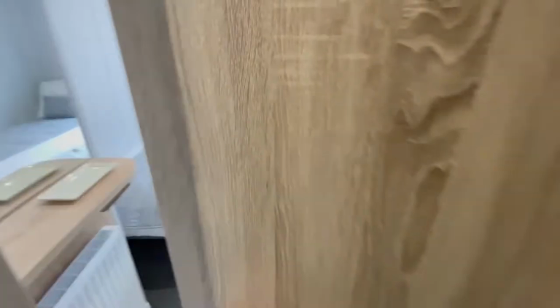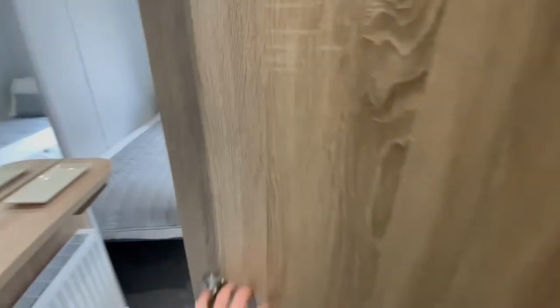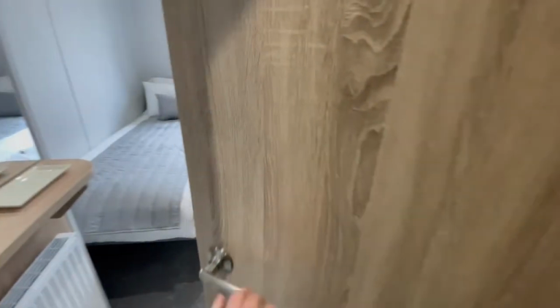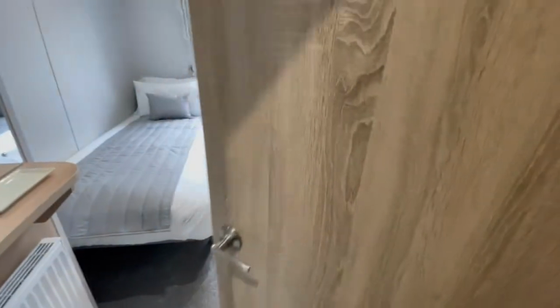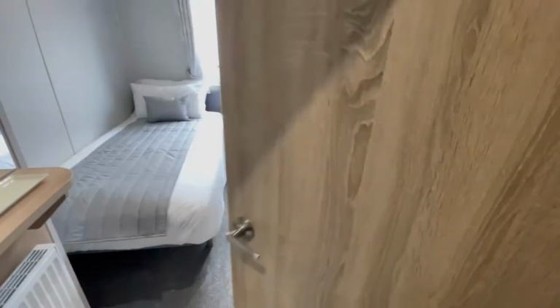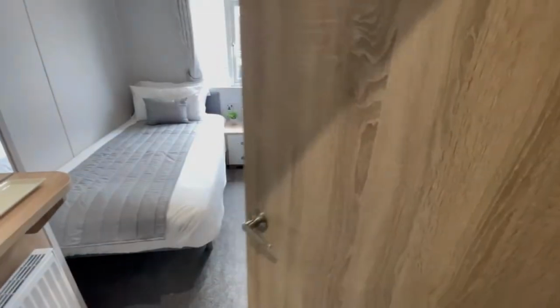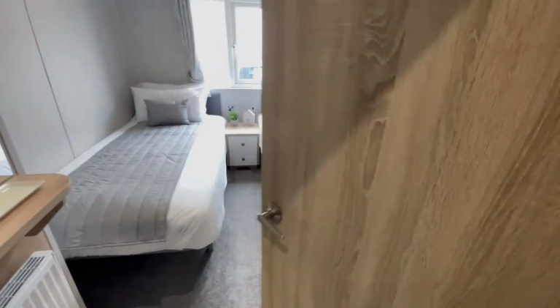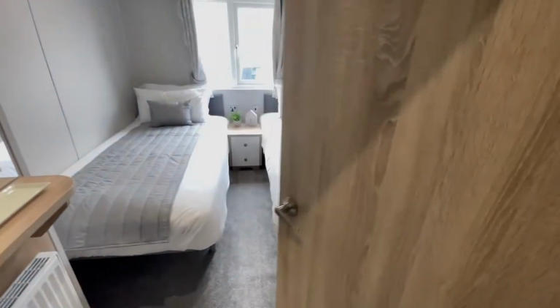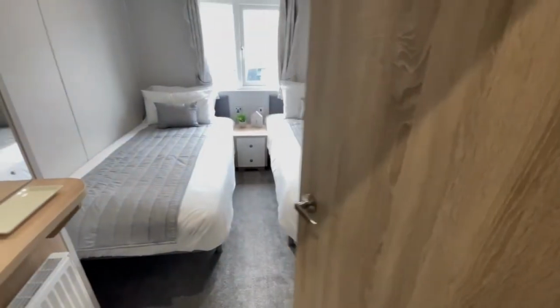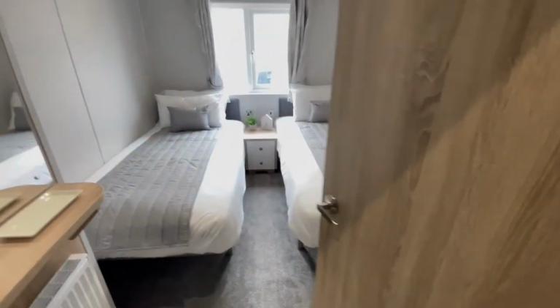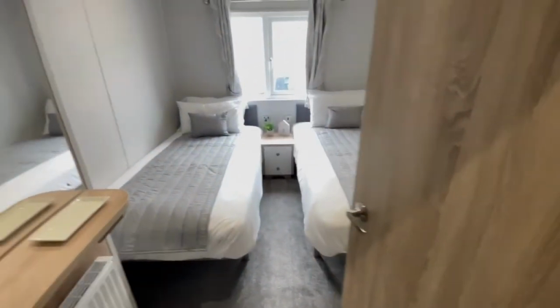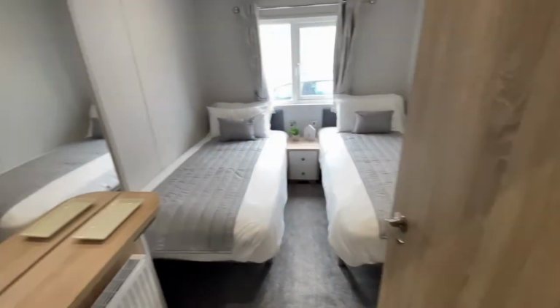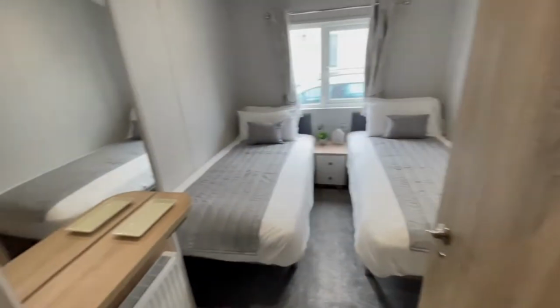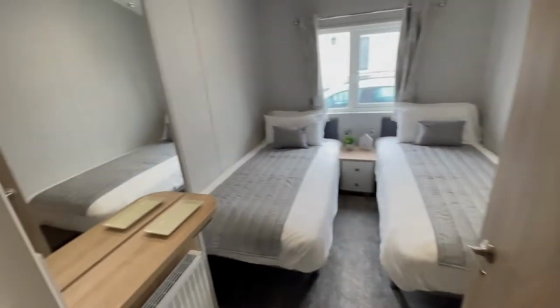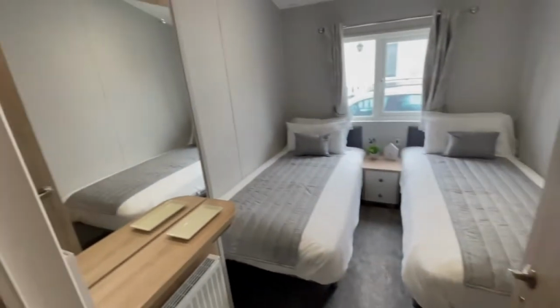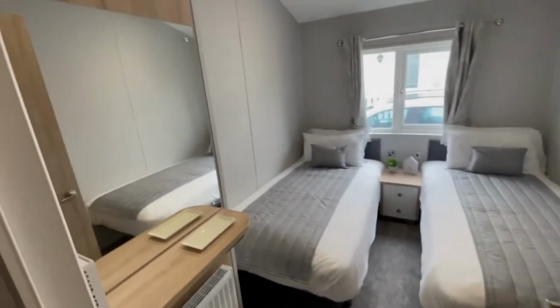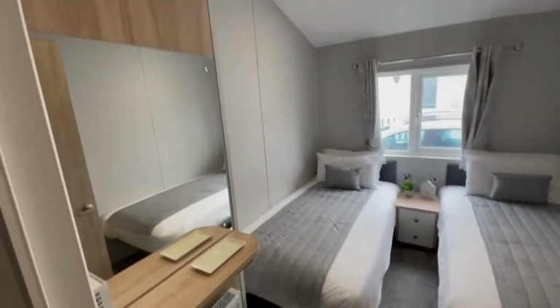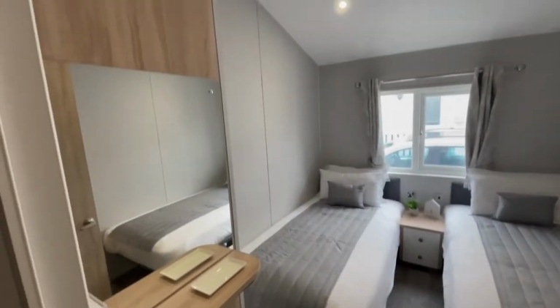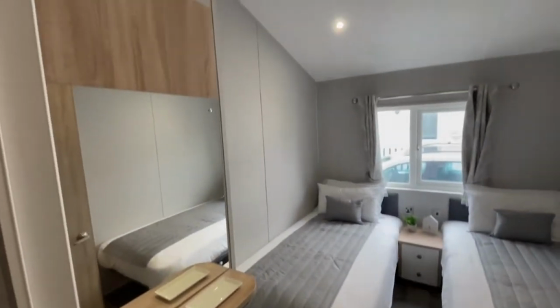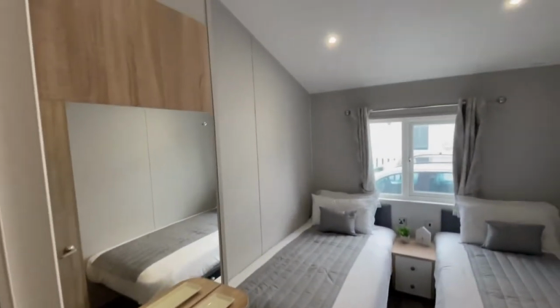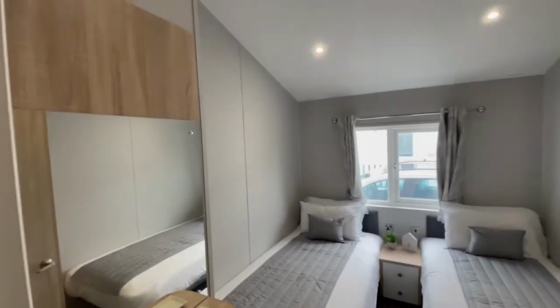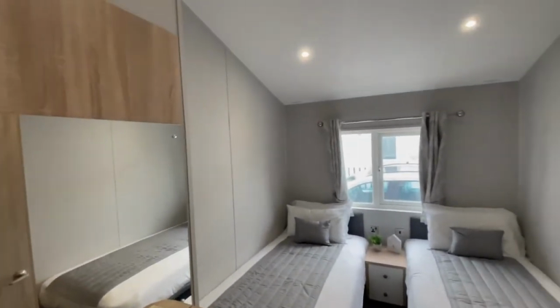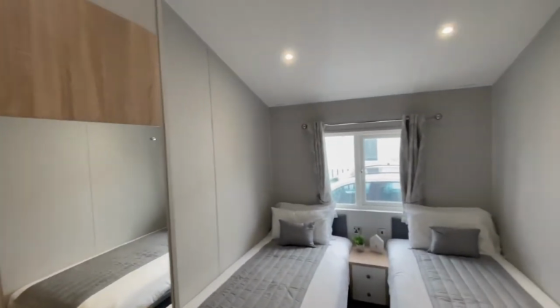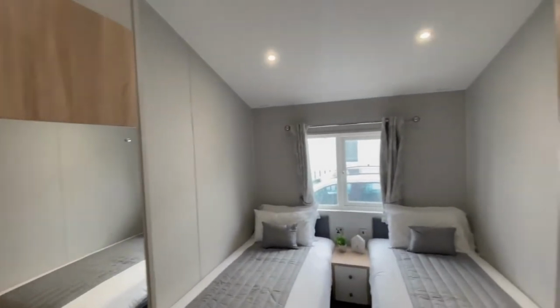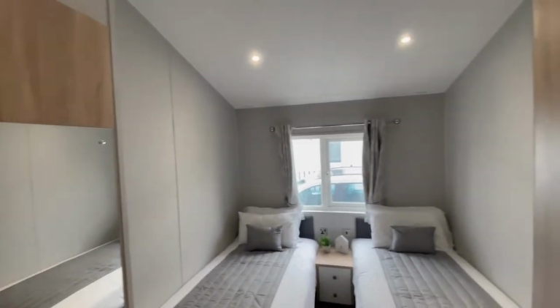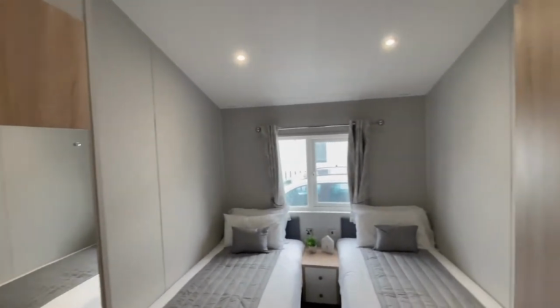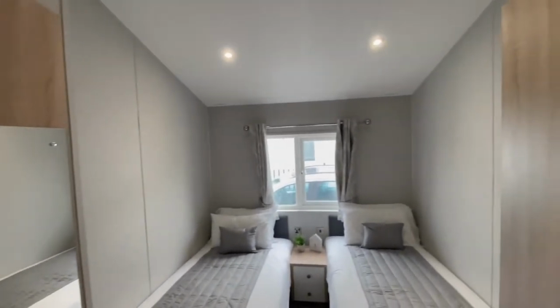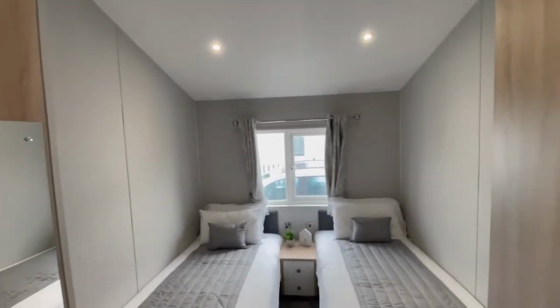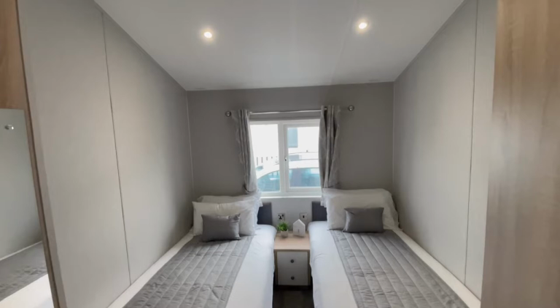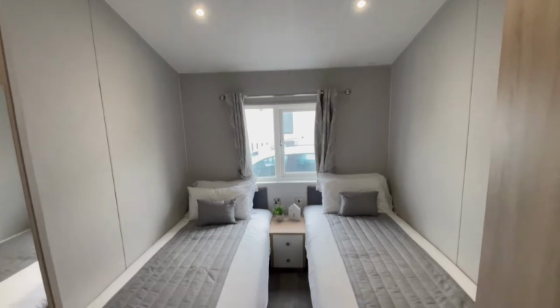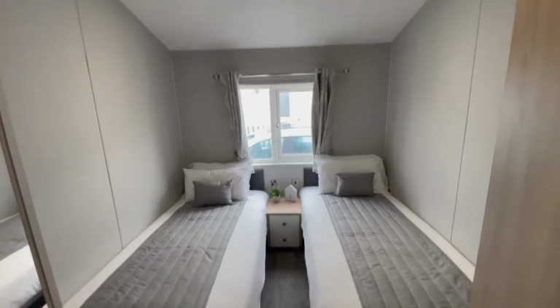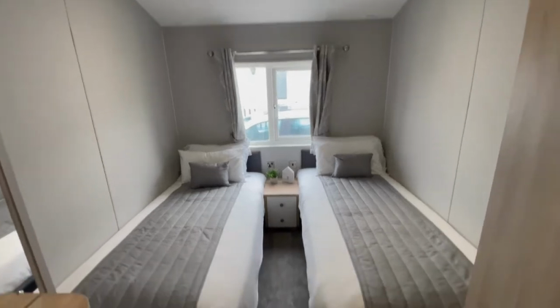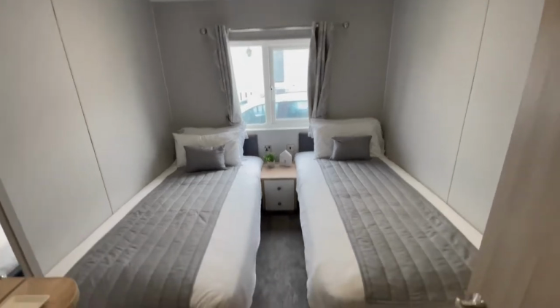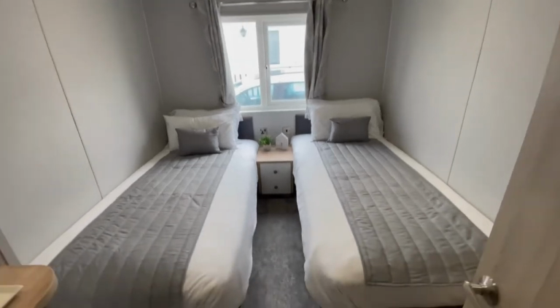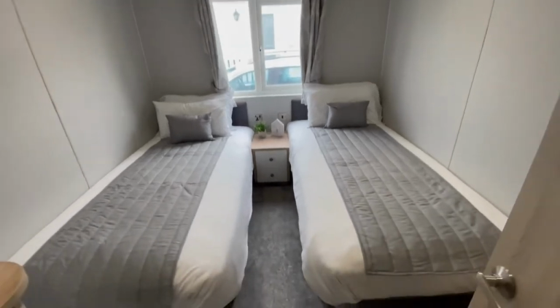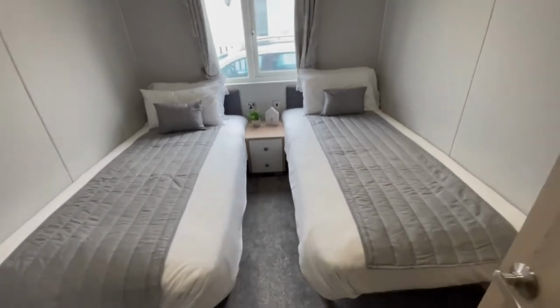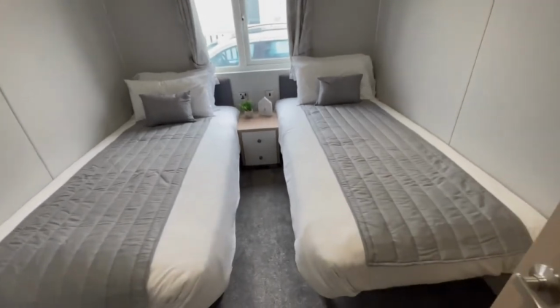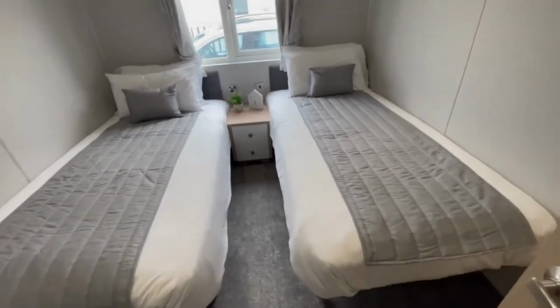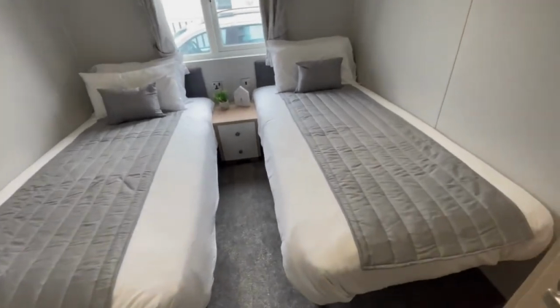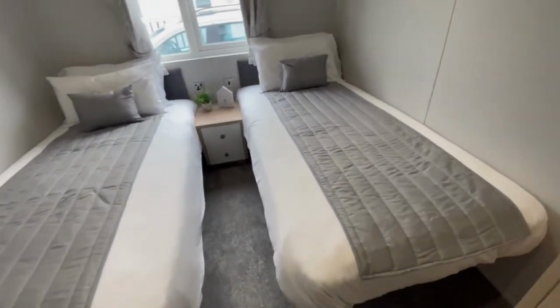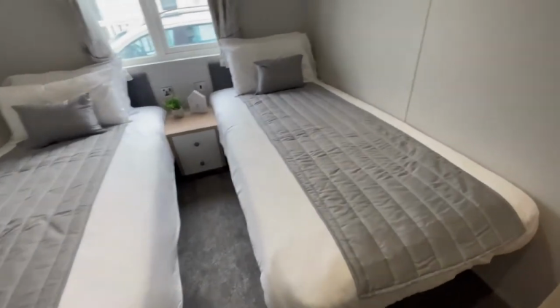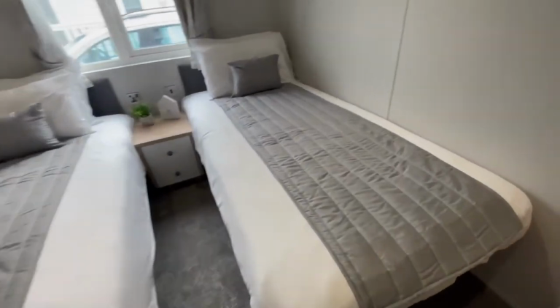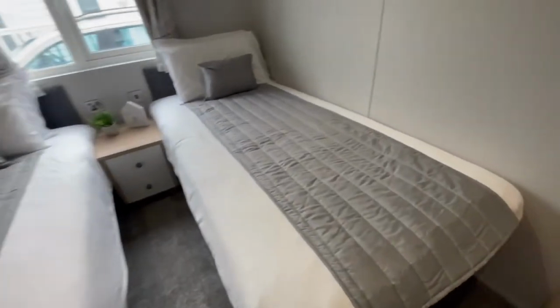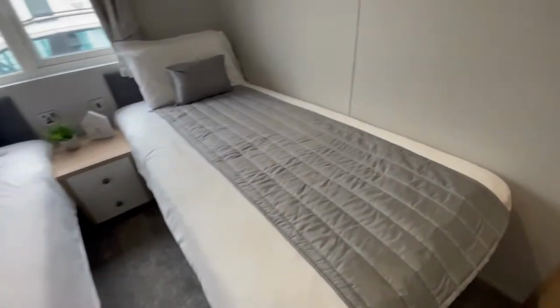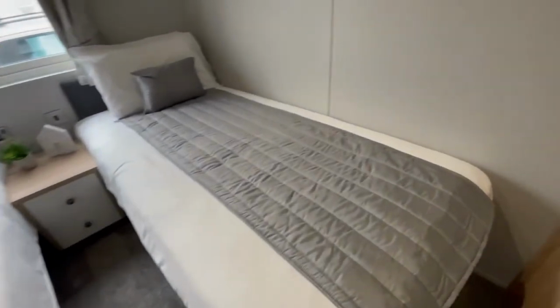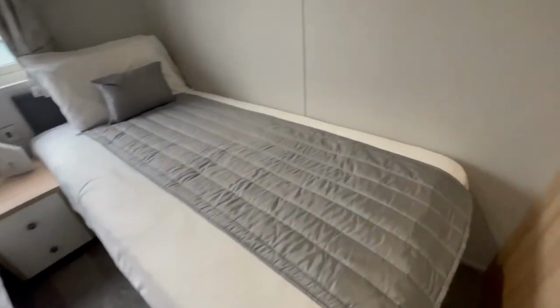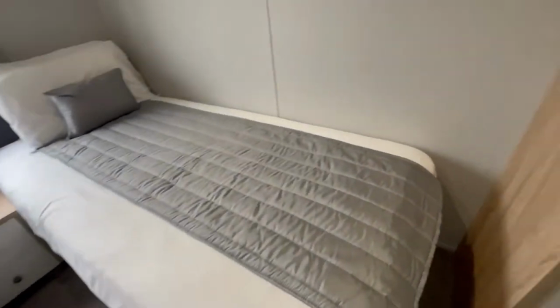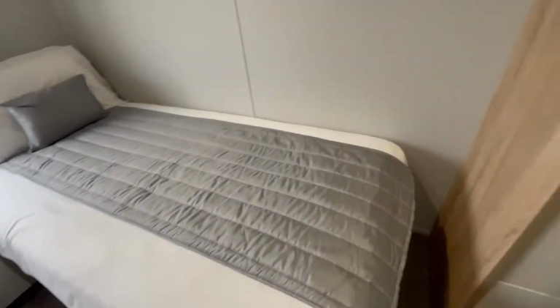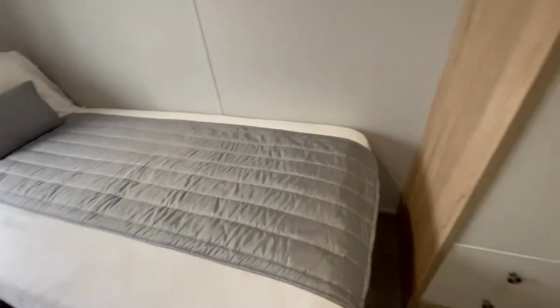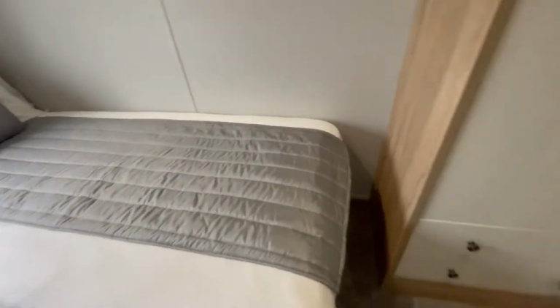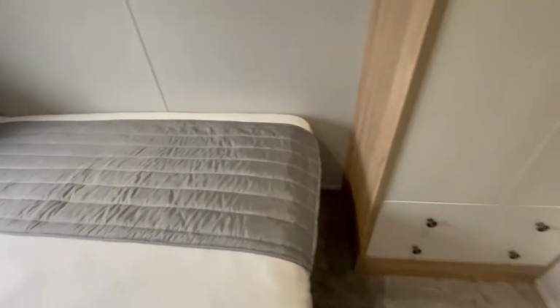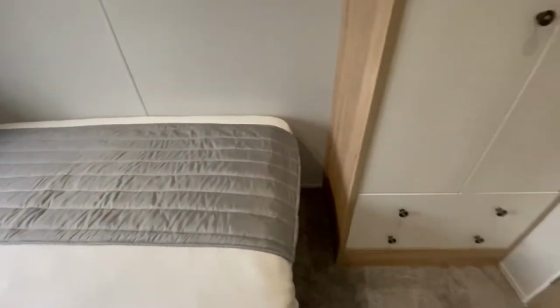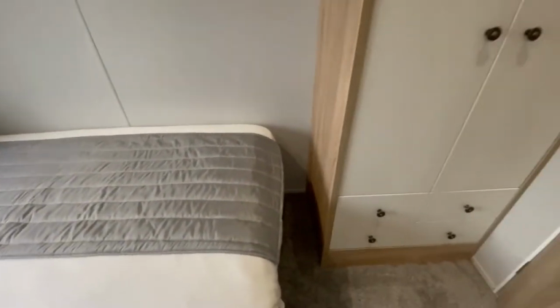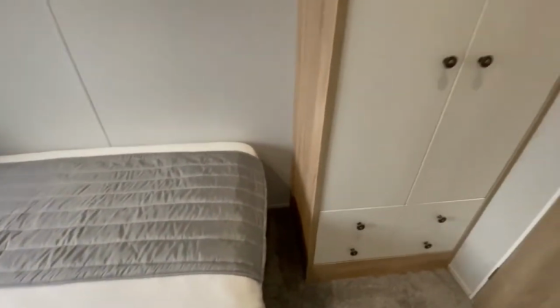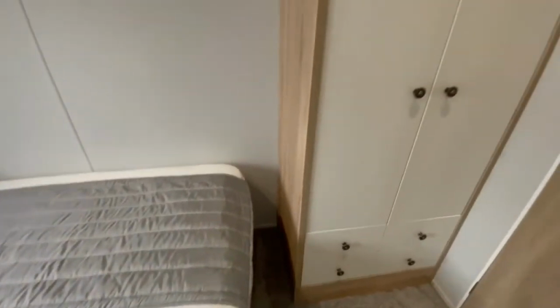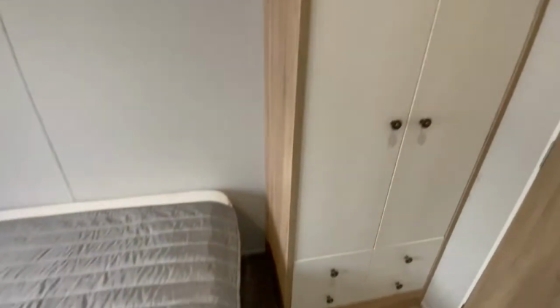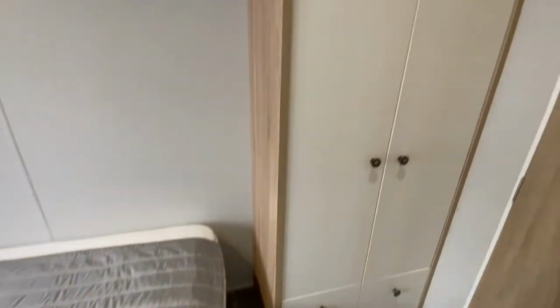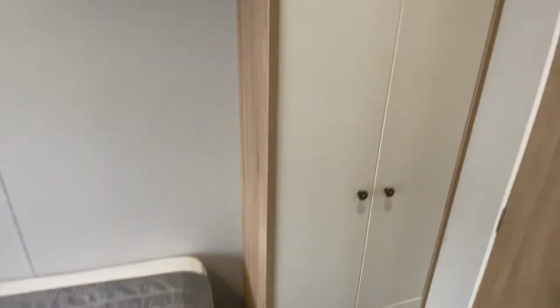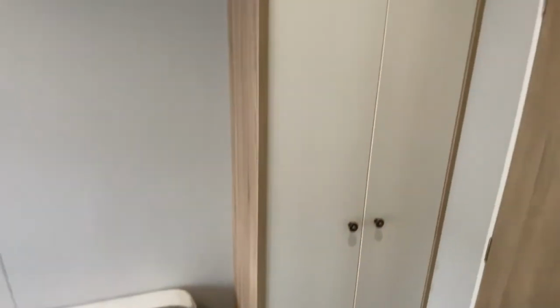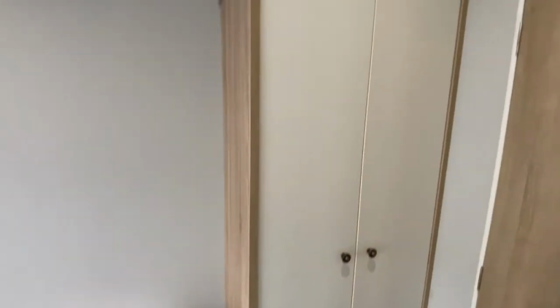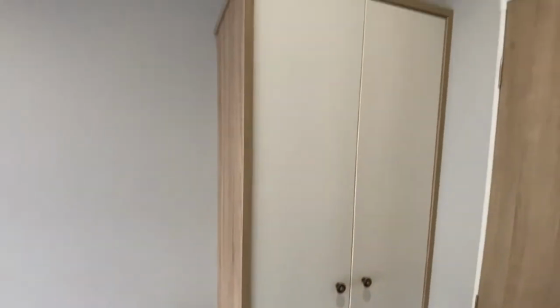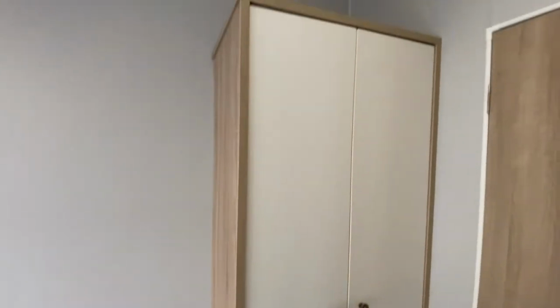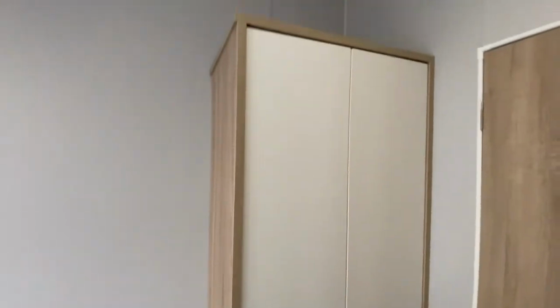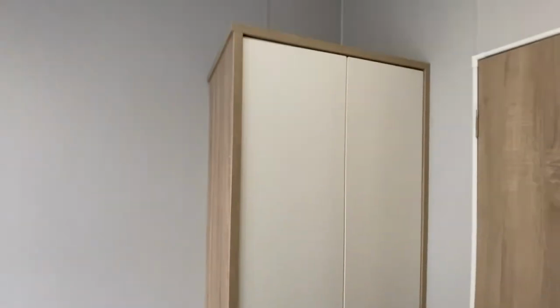Second twin bedroom with large mirror, two single beds and large wardrobe.